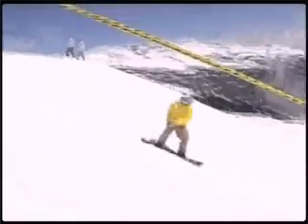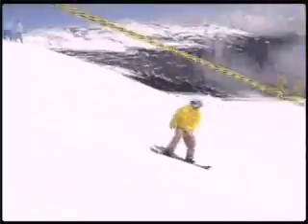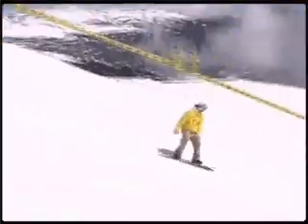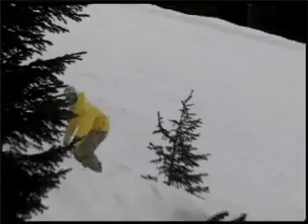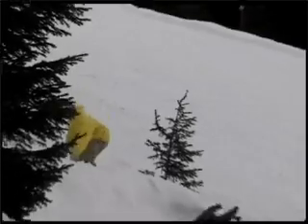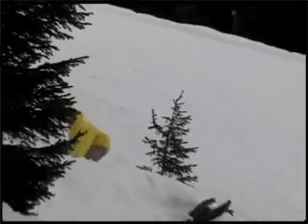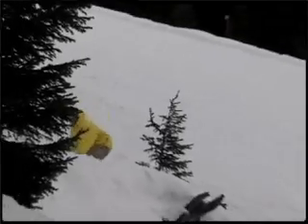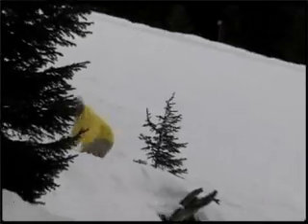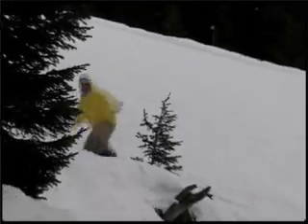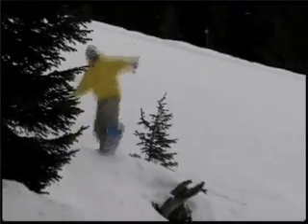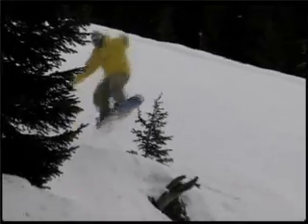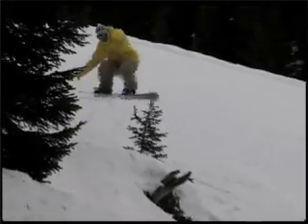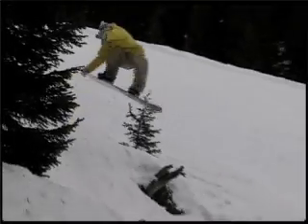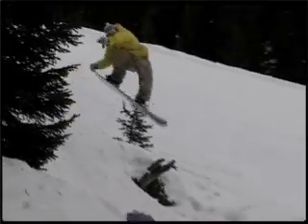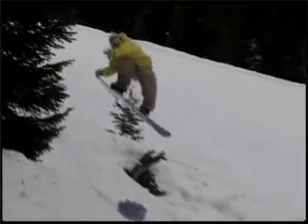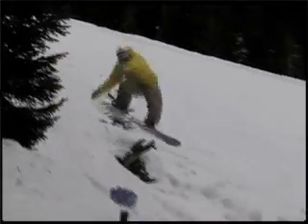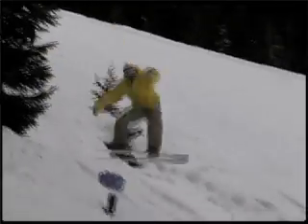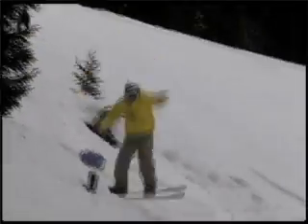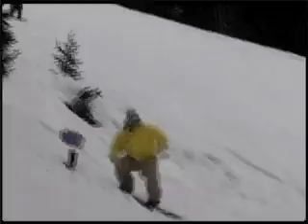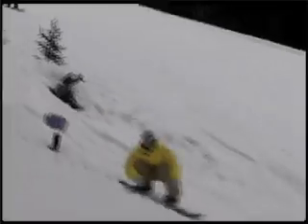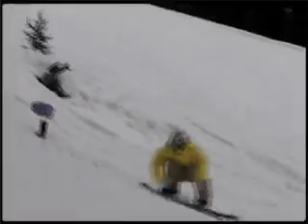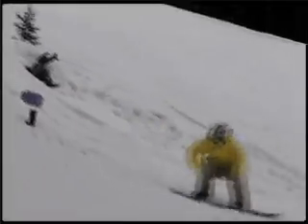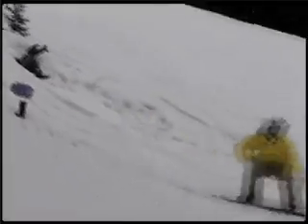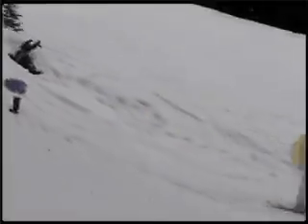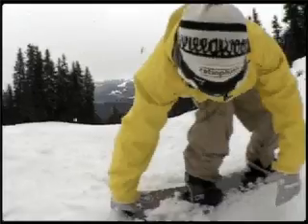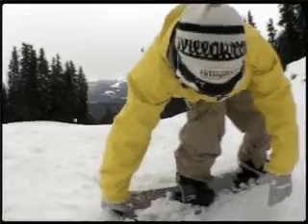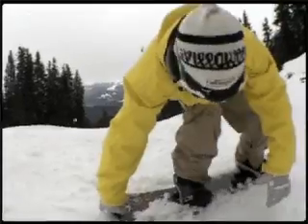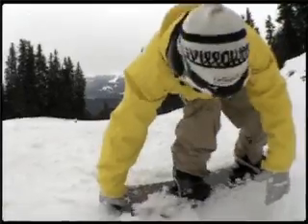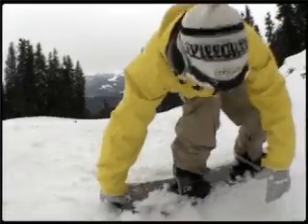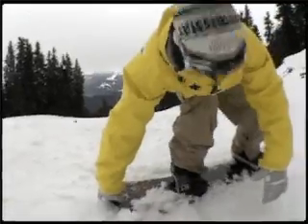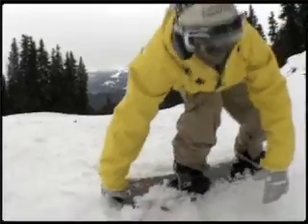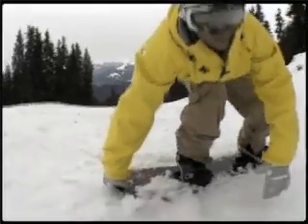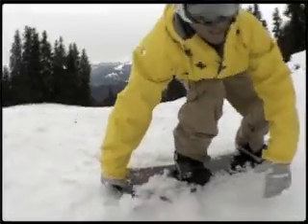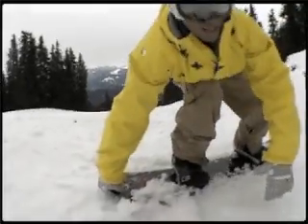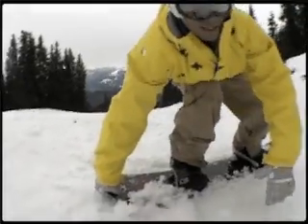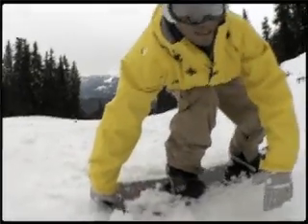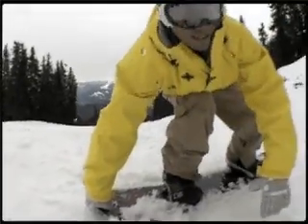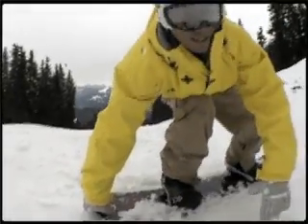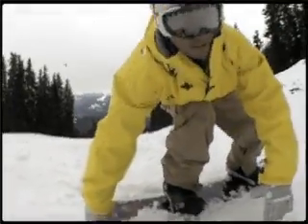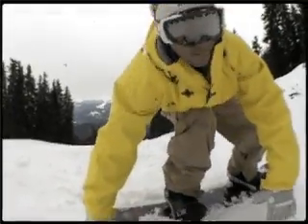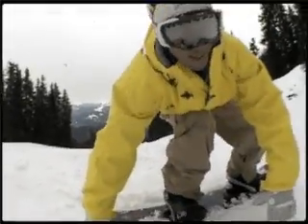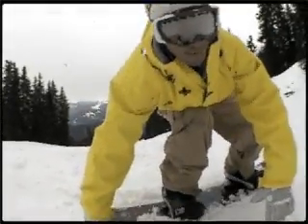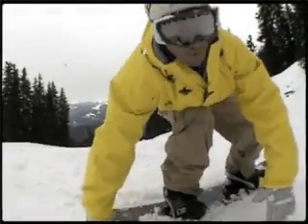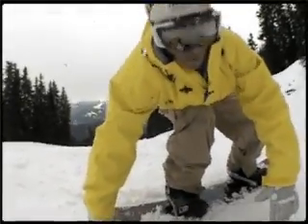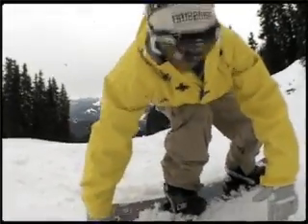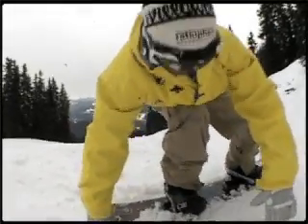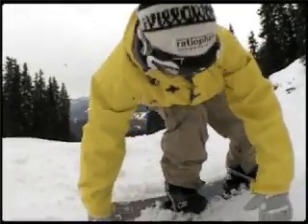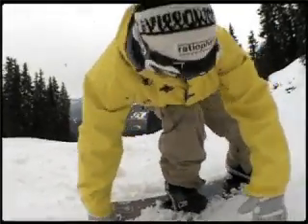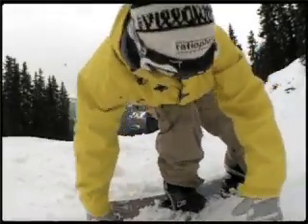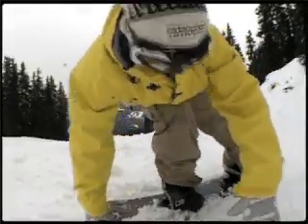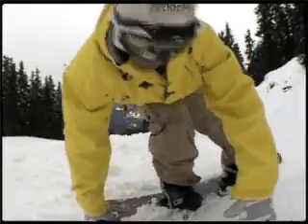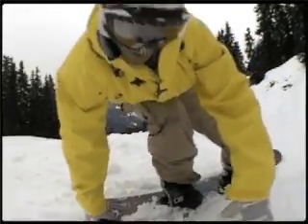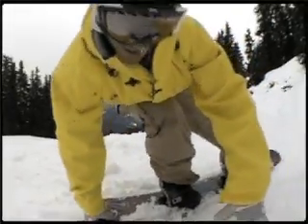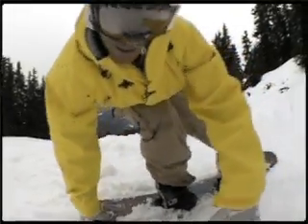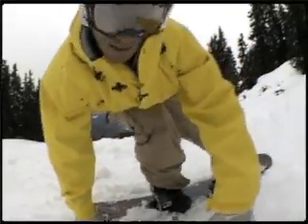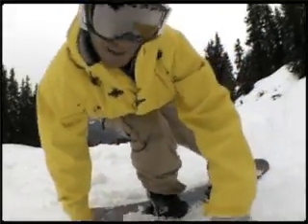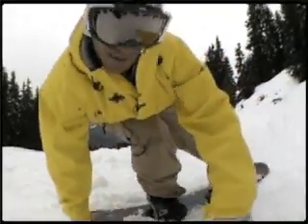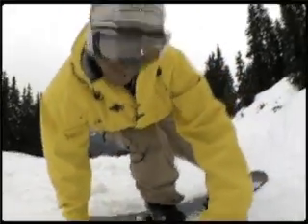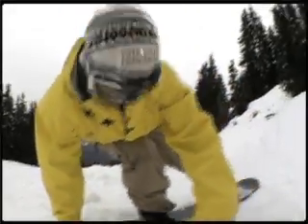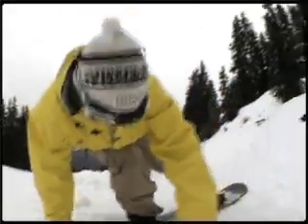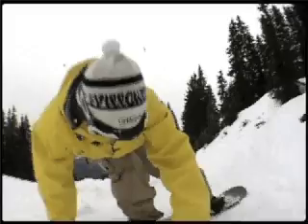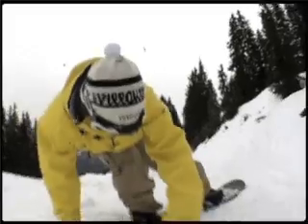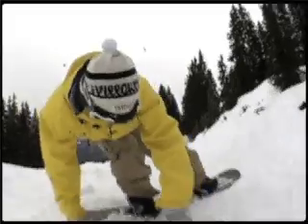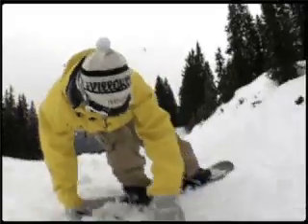For a tail grab, take the right hand, grab your tail, and the best would be if you bone it — little nose bone here.